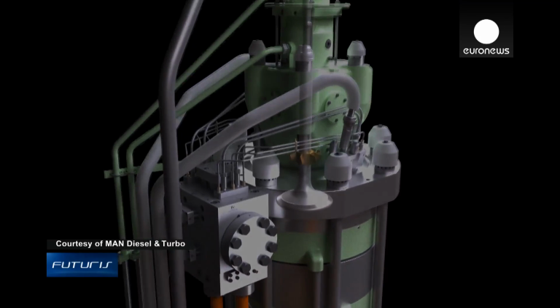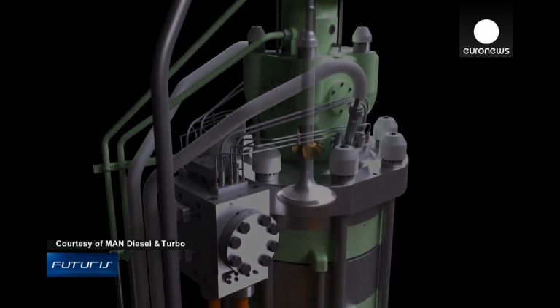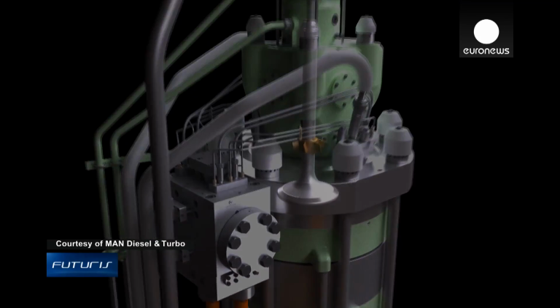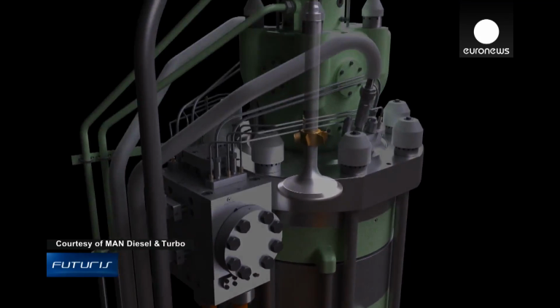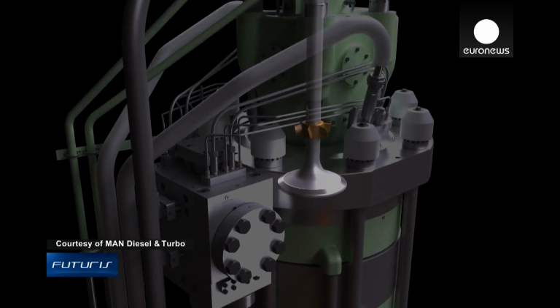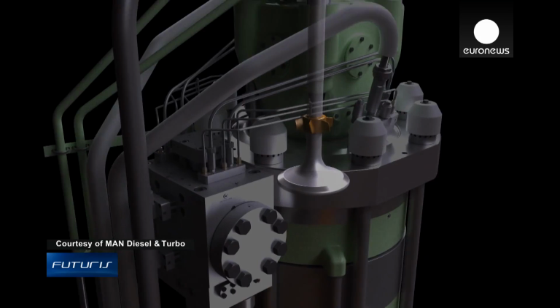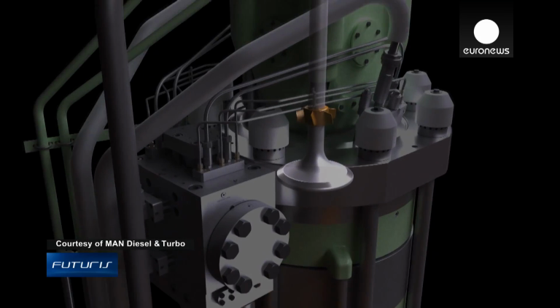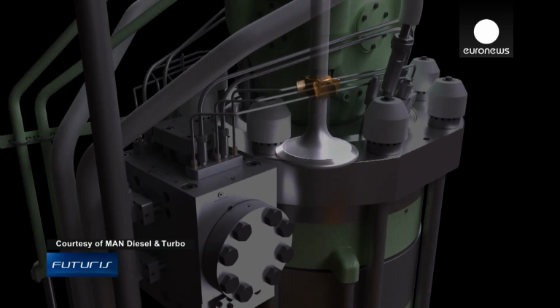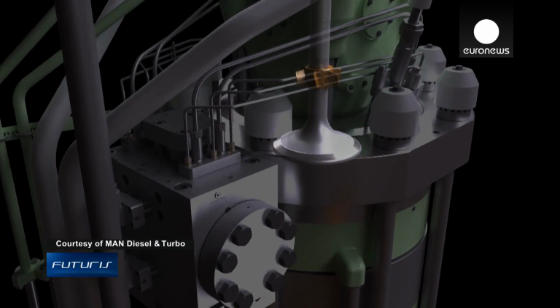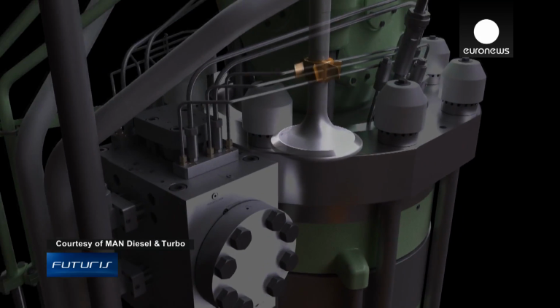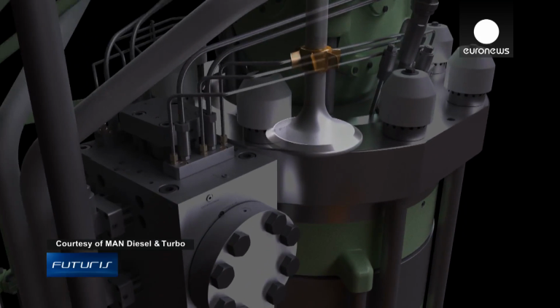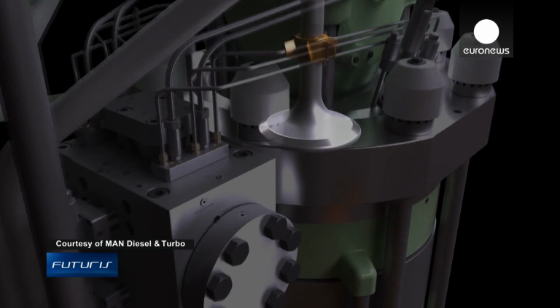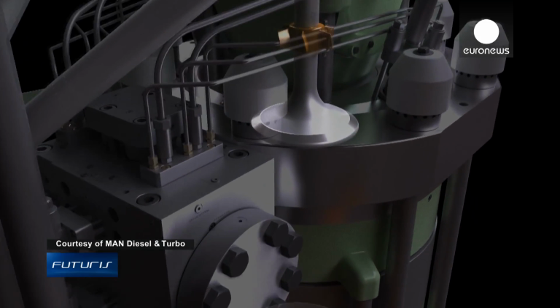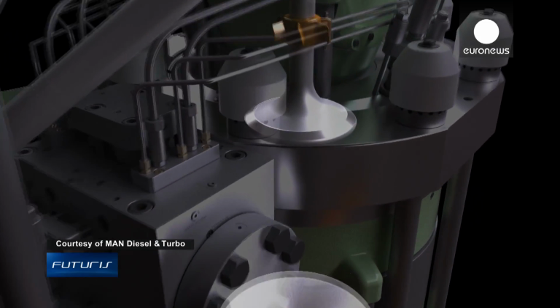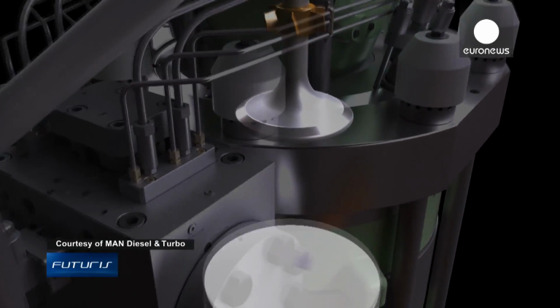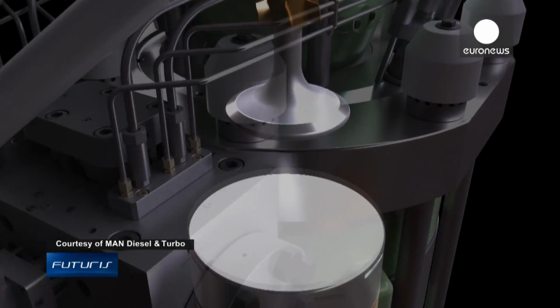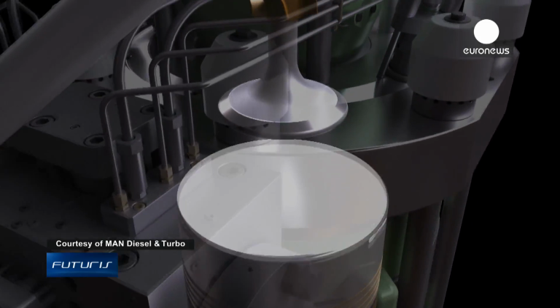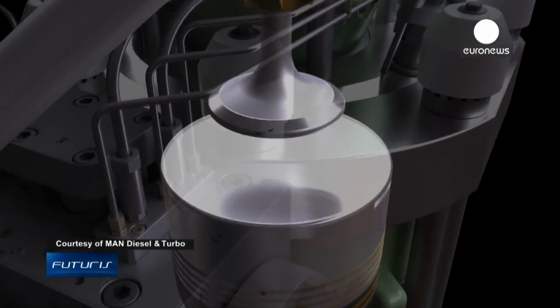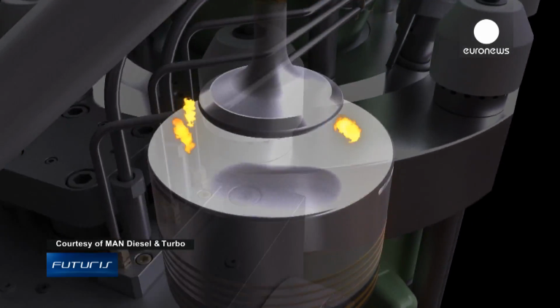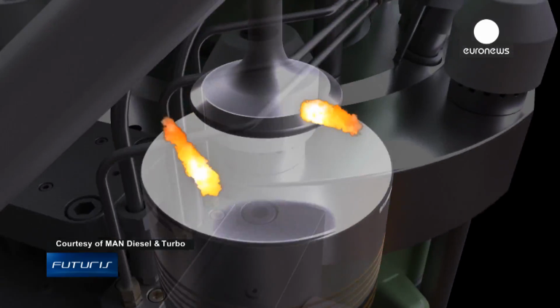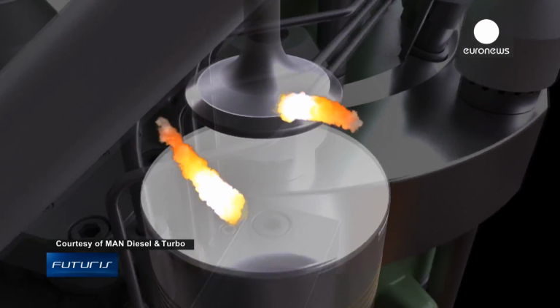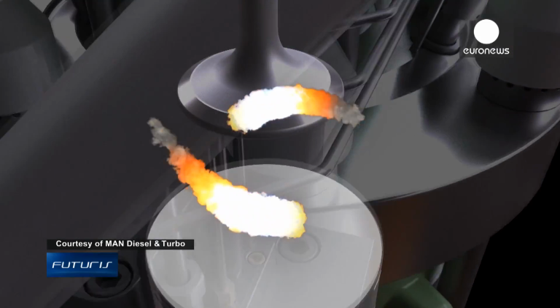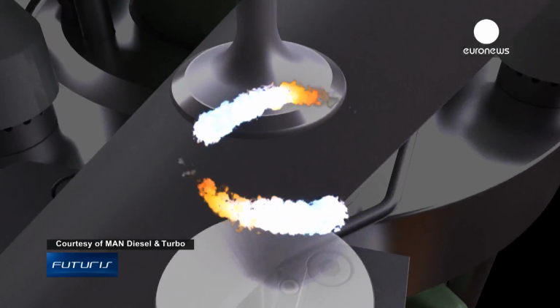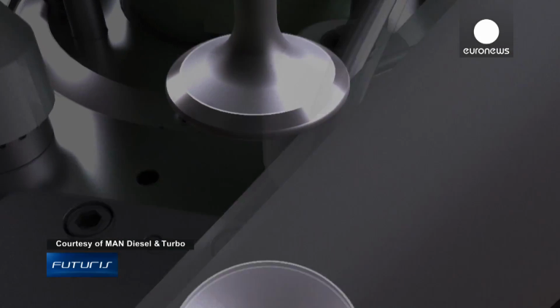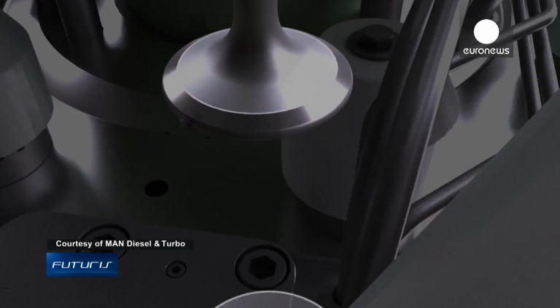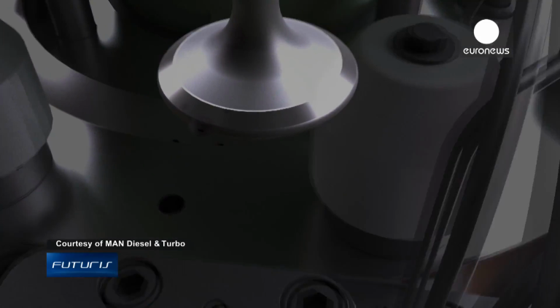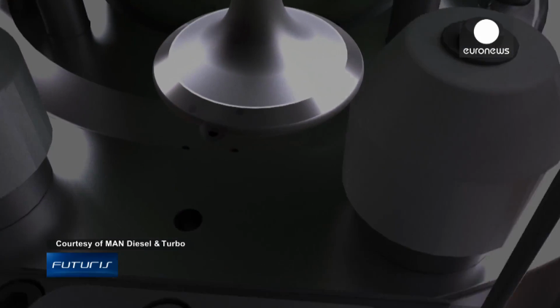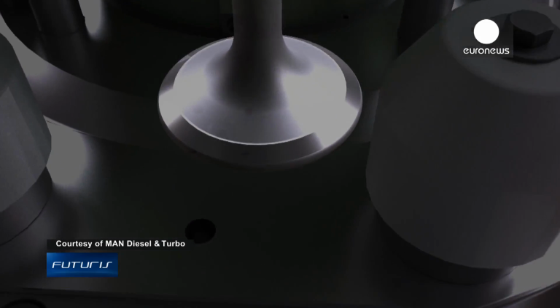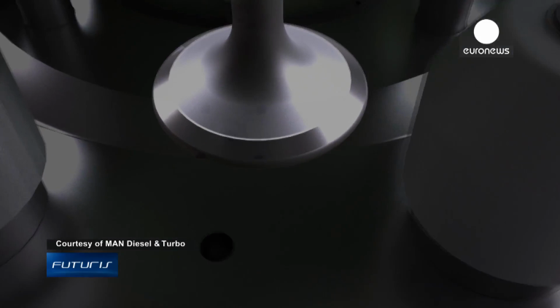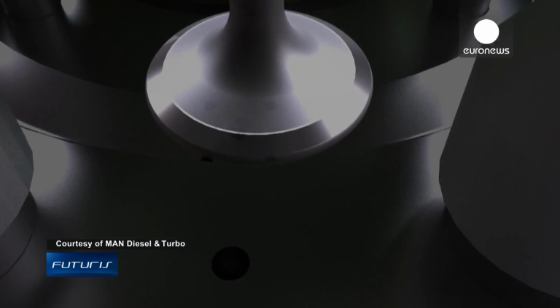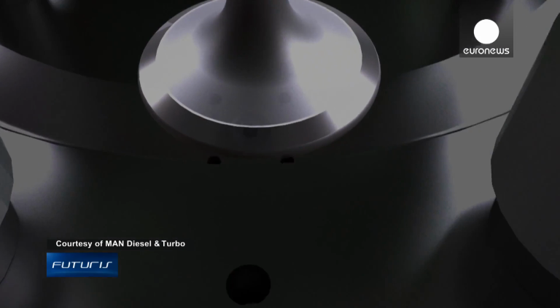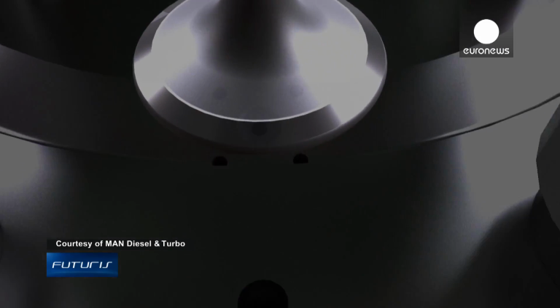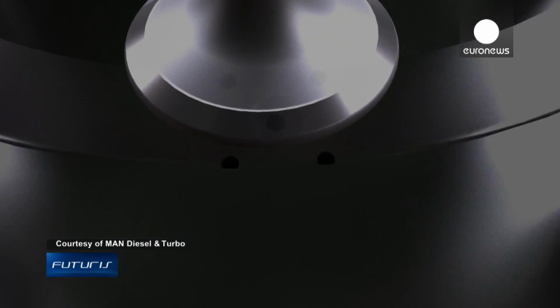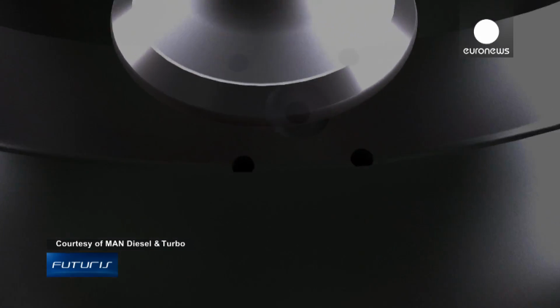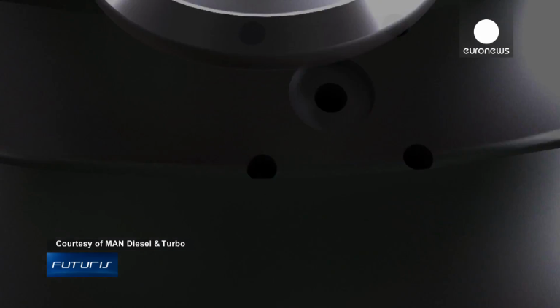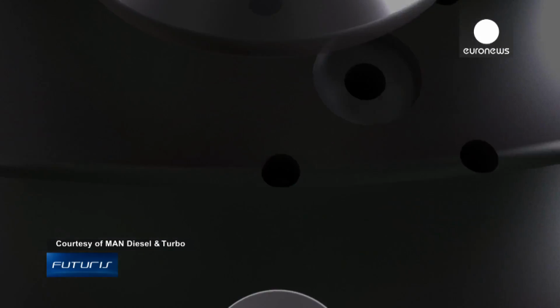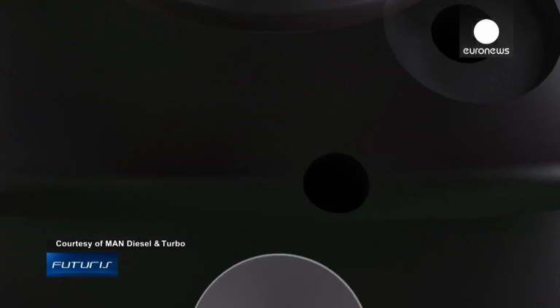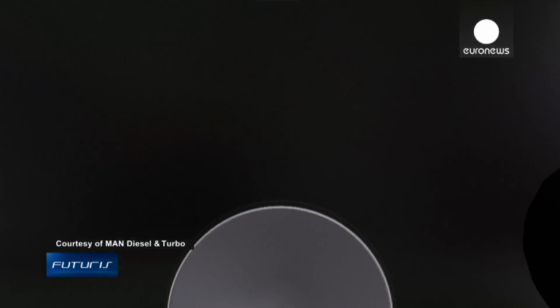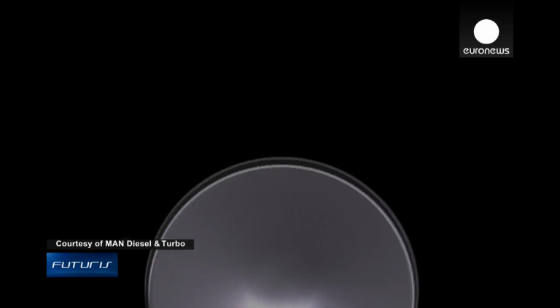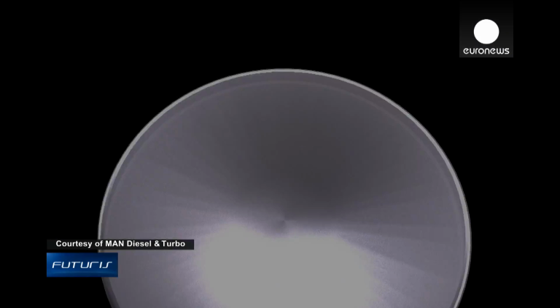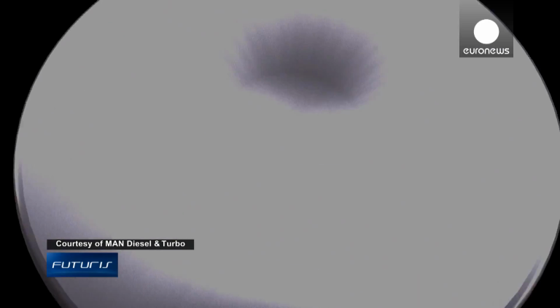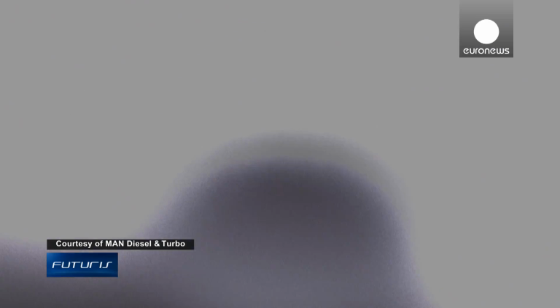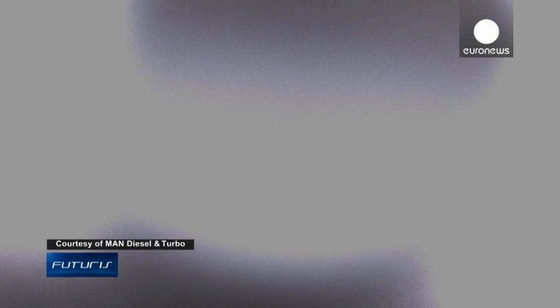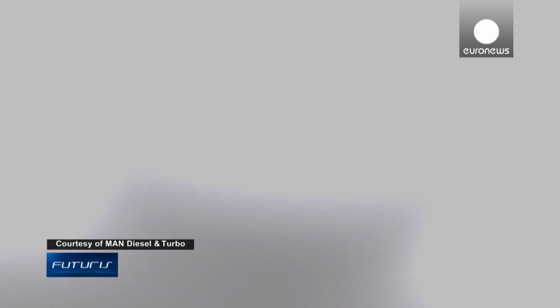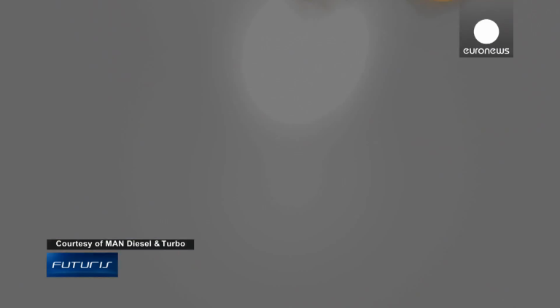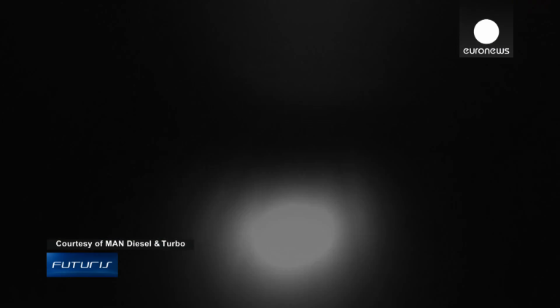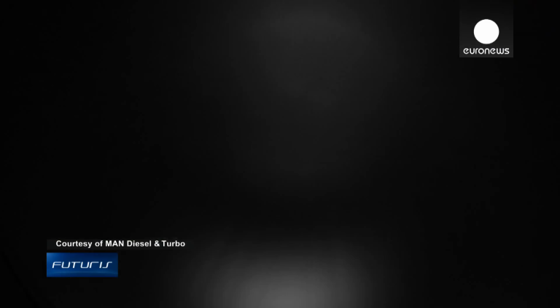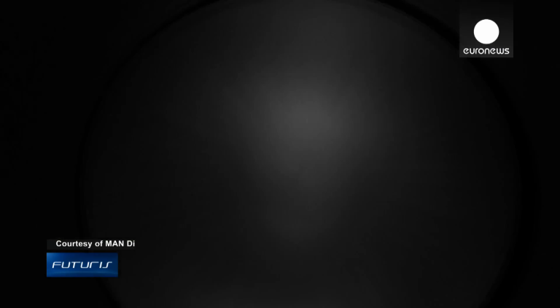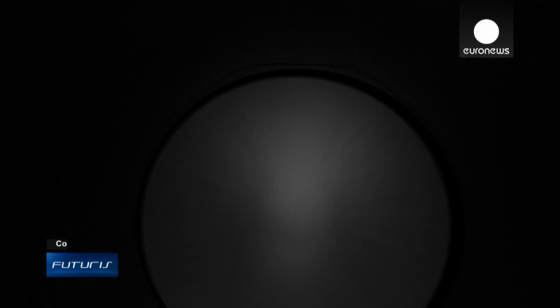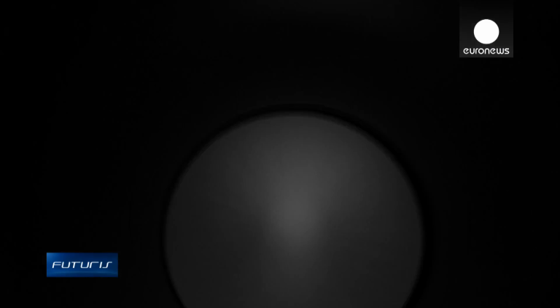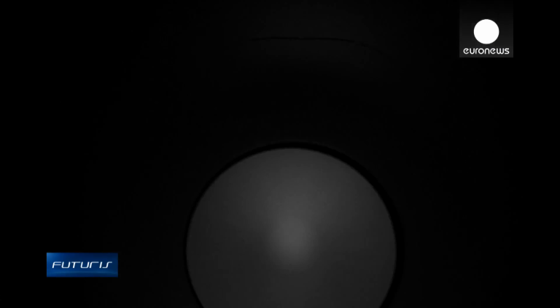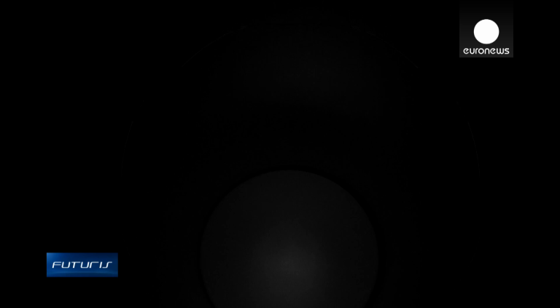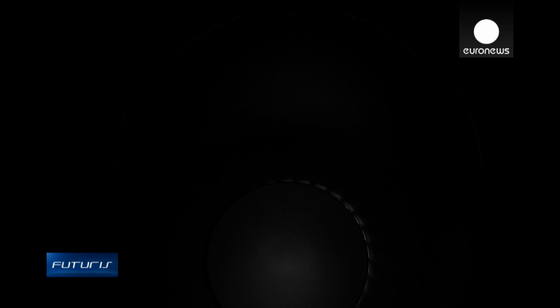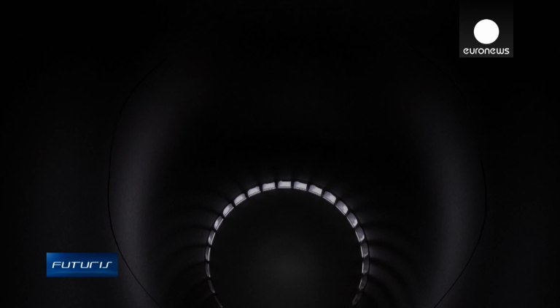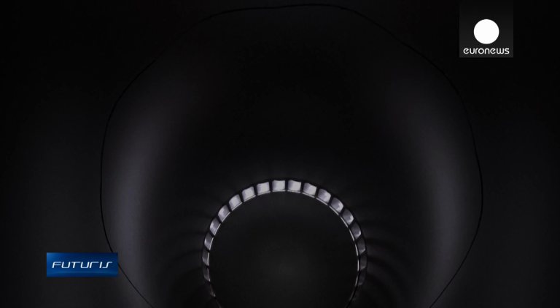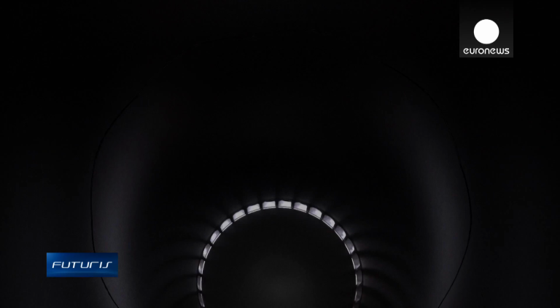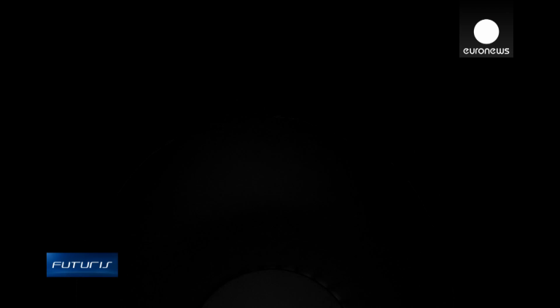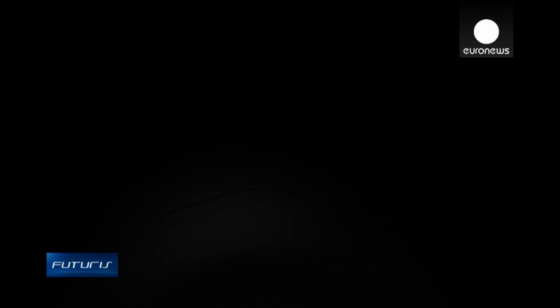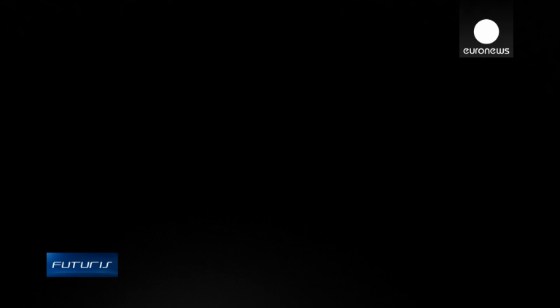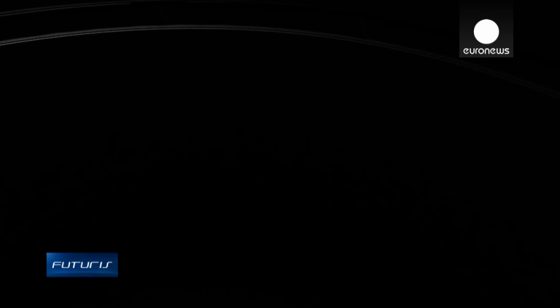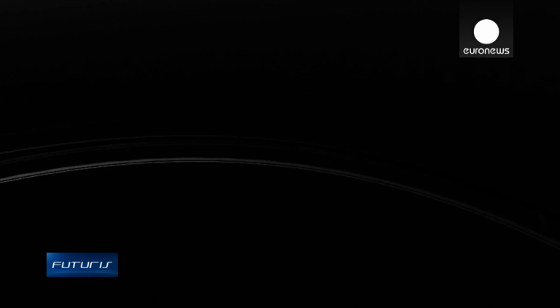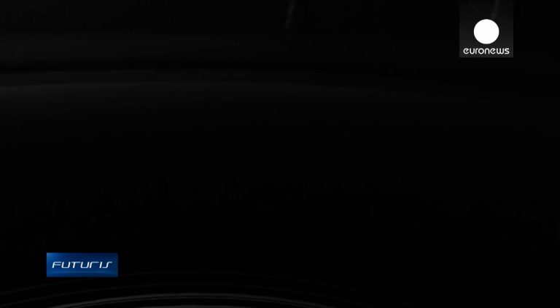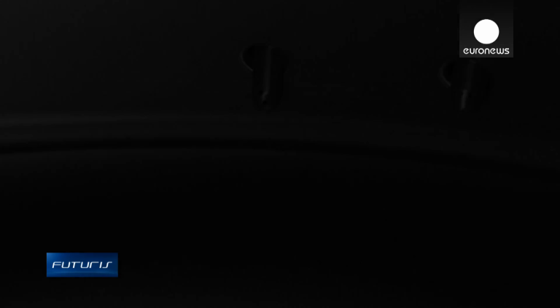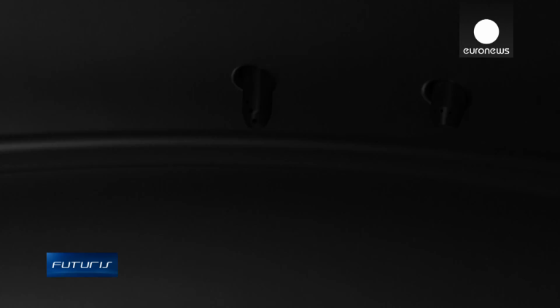The biggest challenge, researchers say, was to develop new components from new materials that would still be safe and reliable.